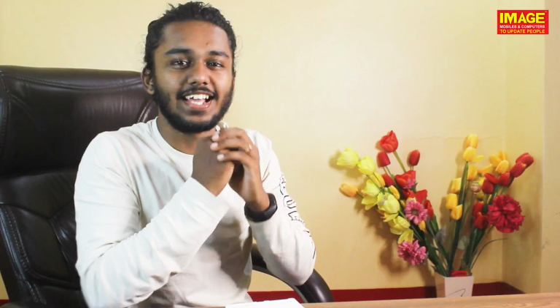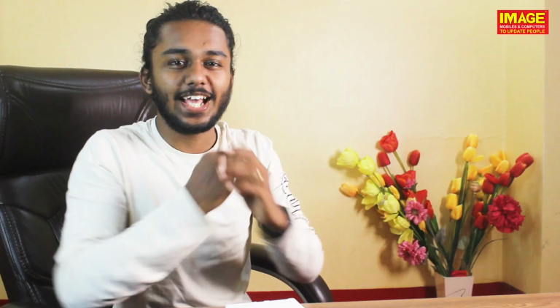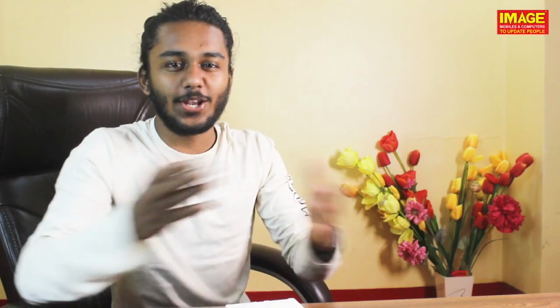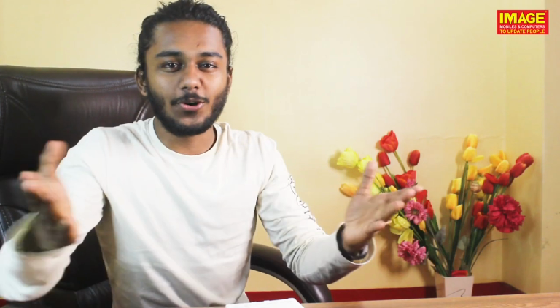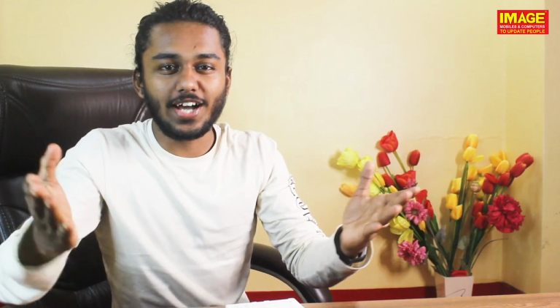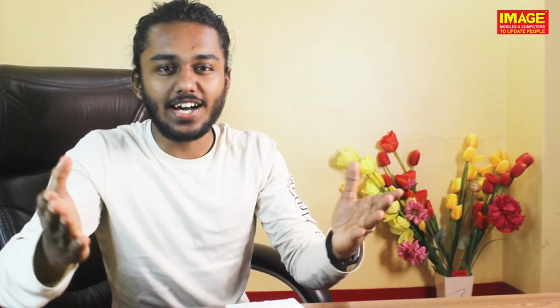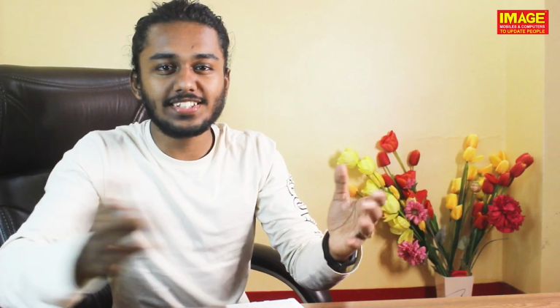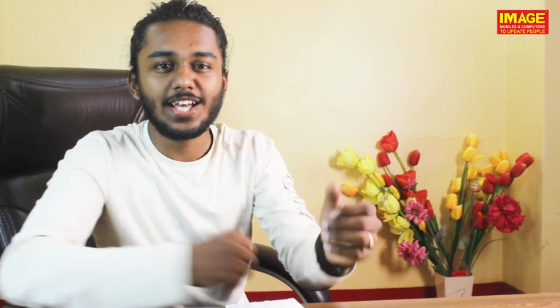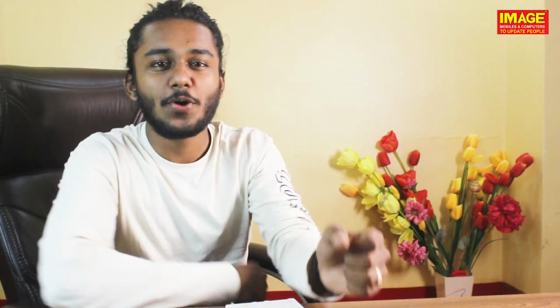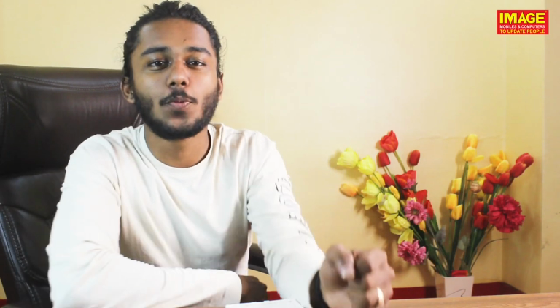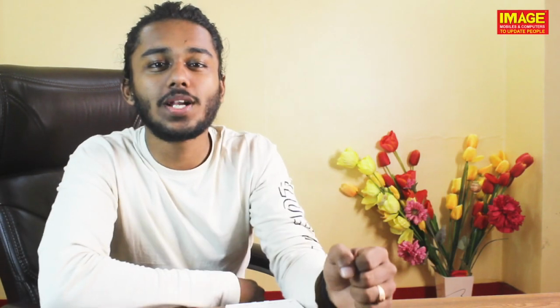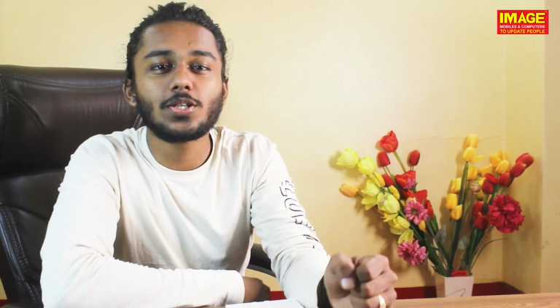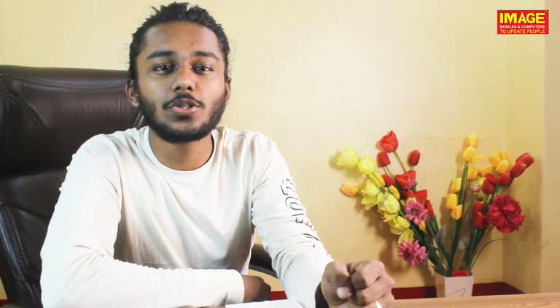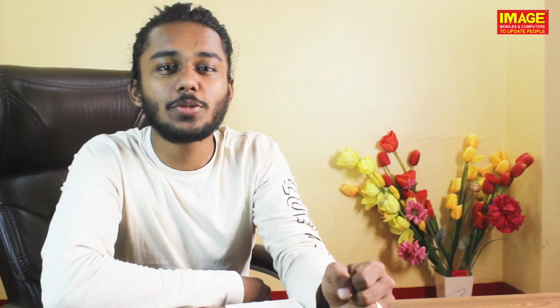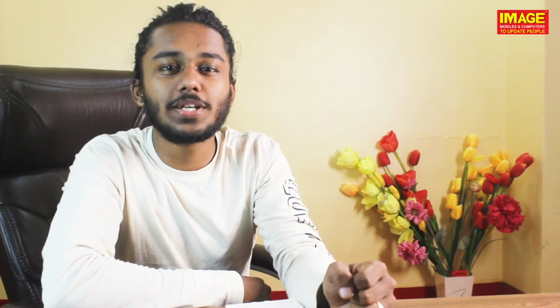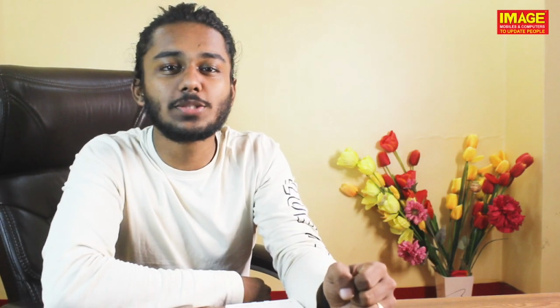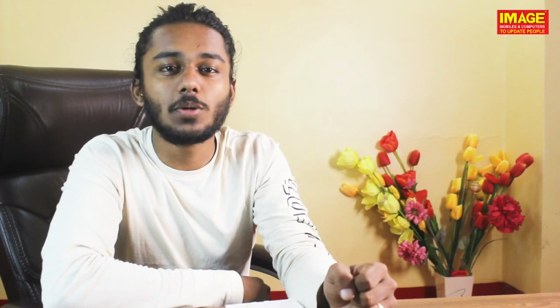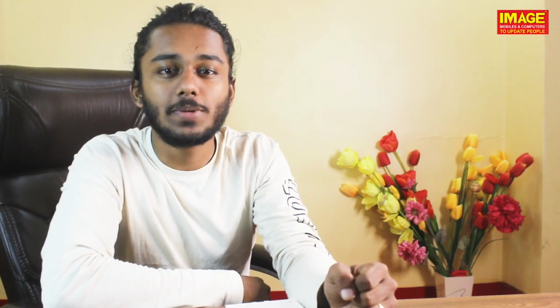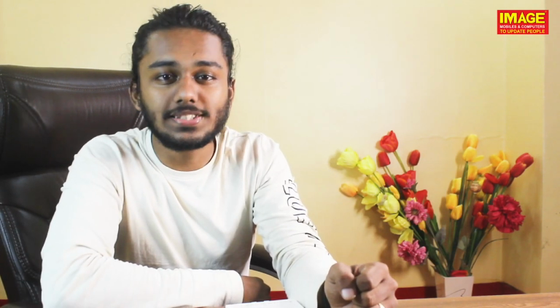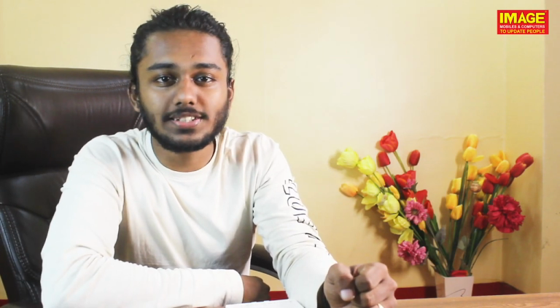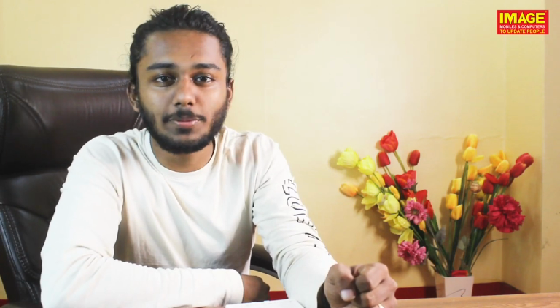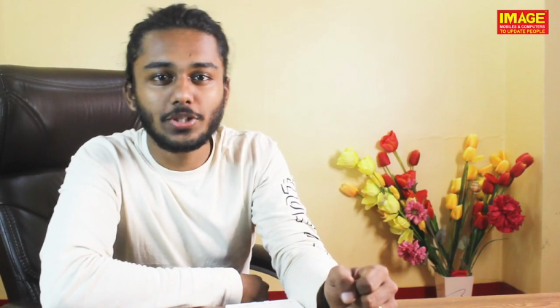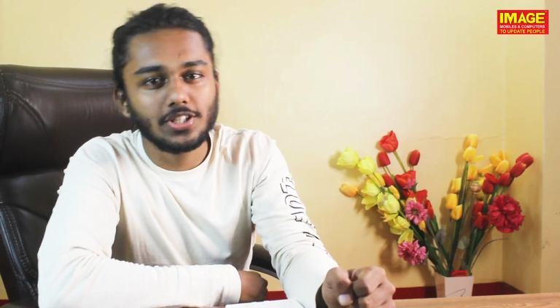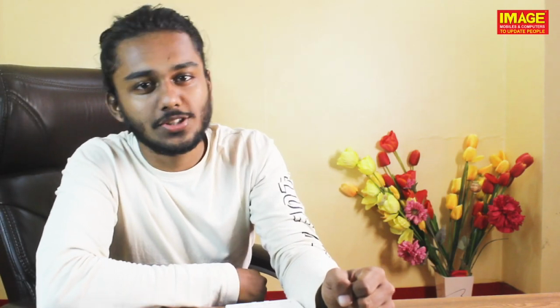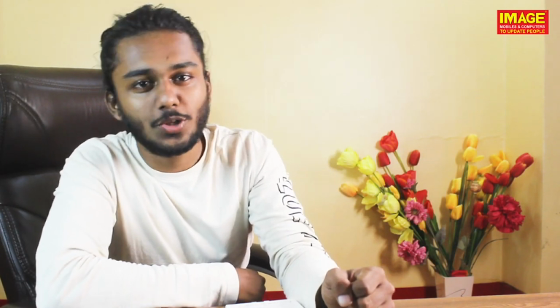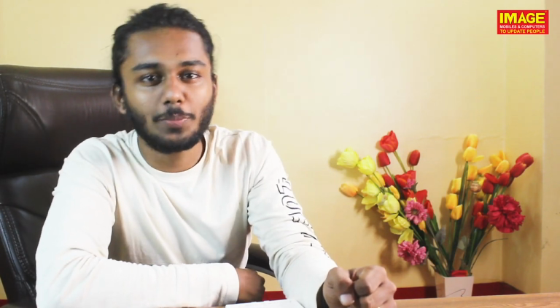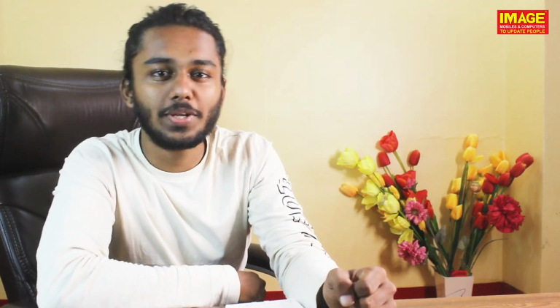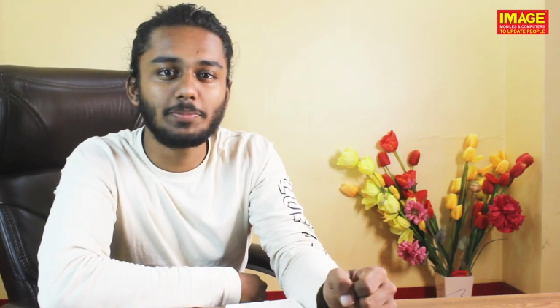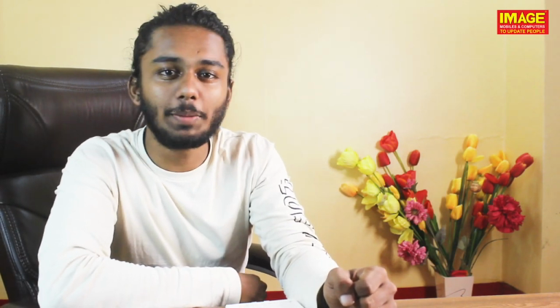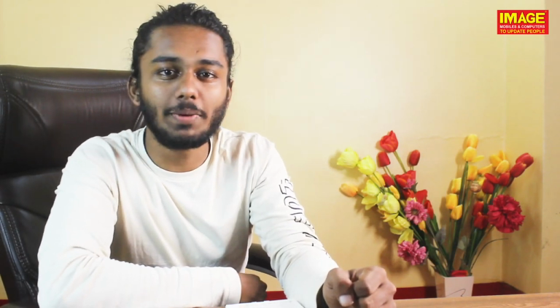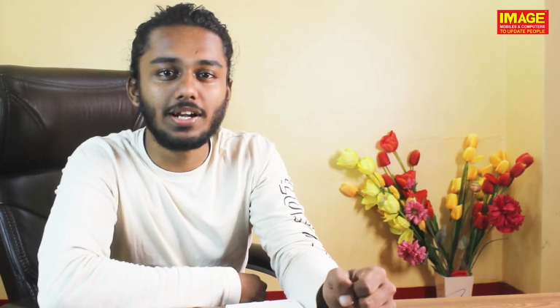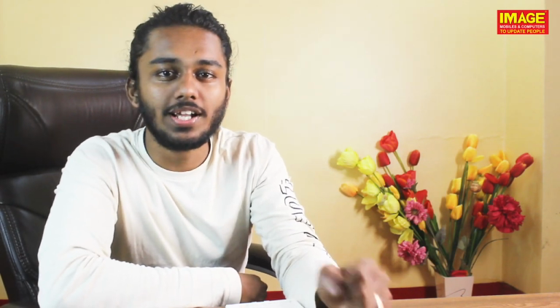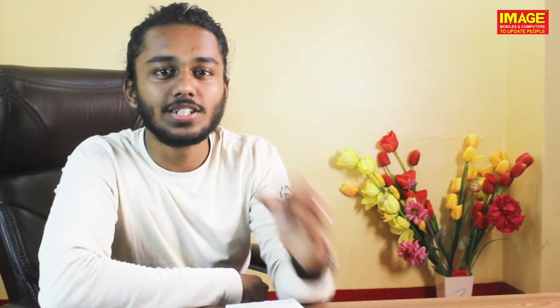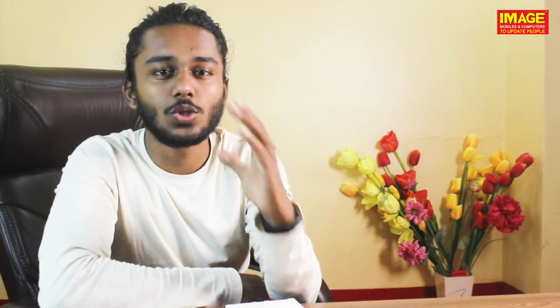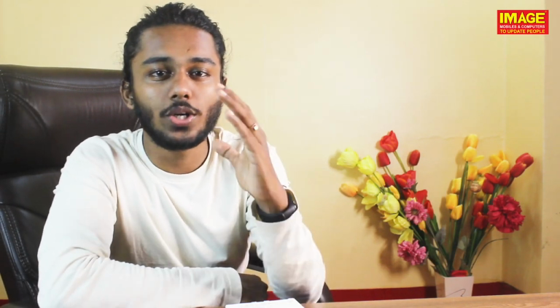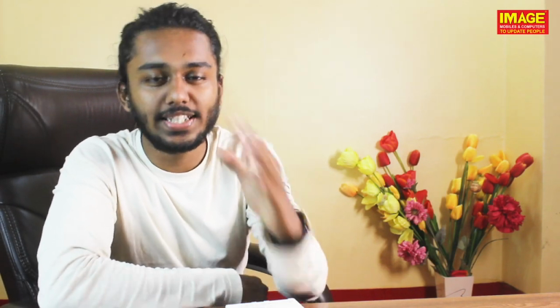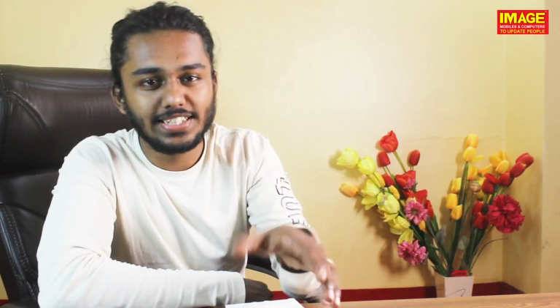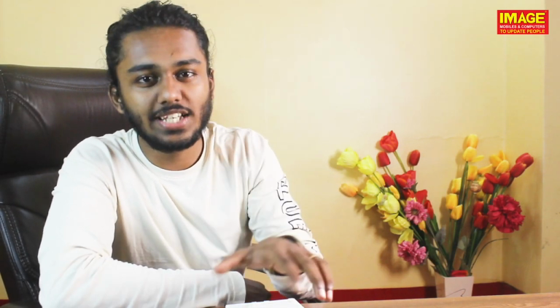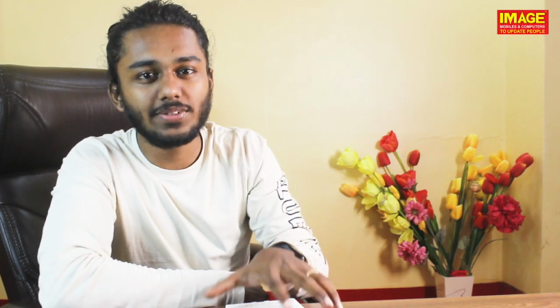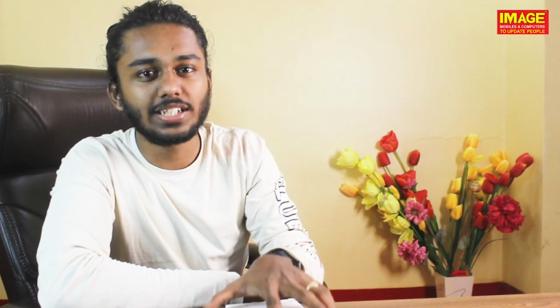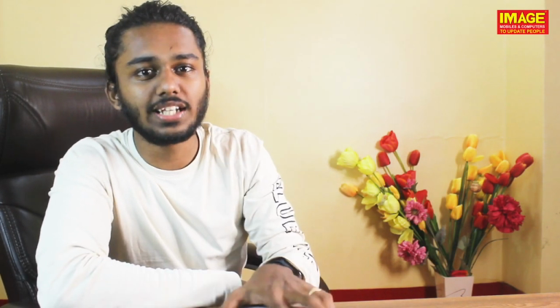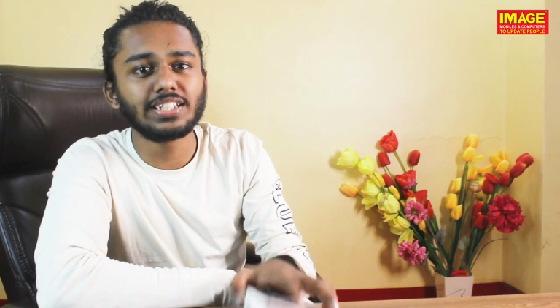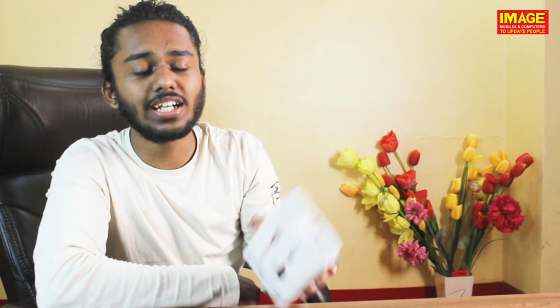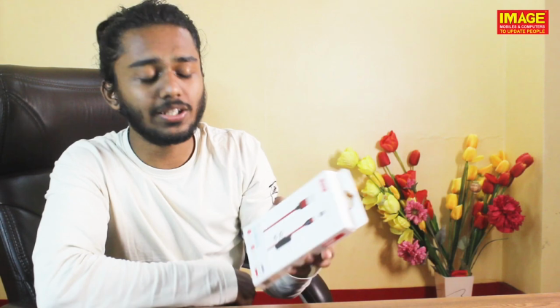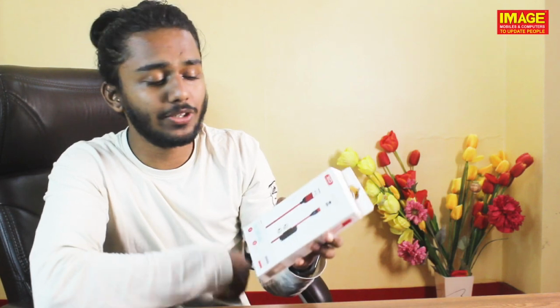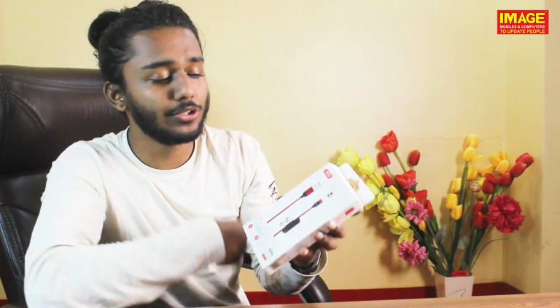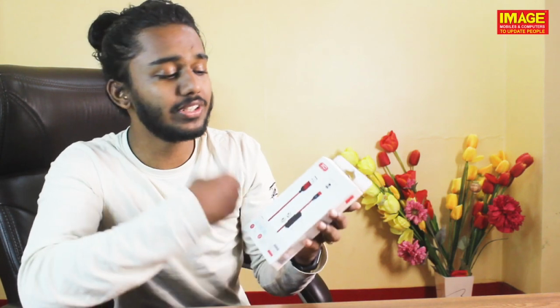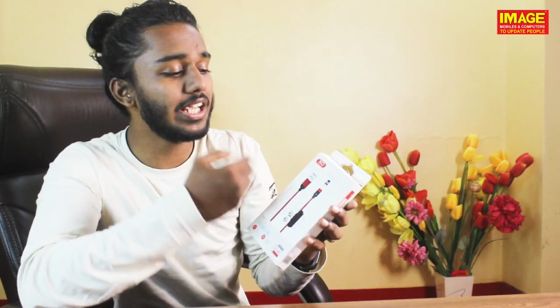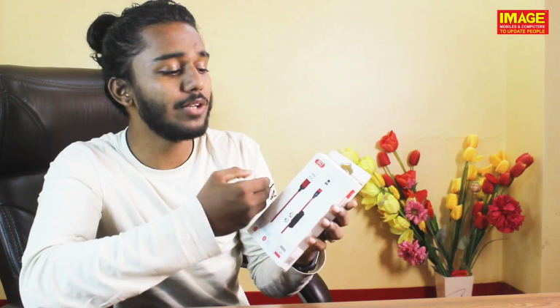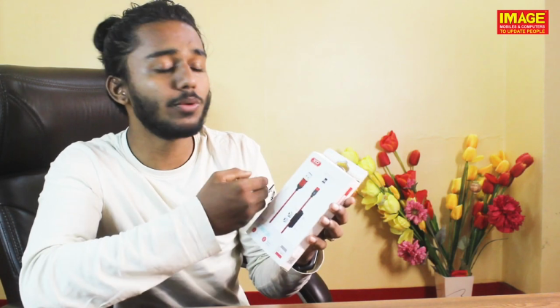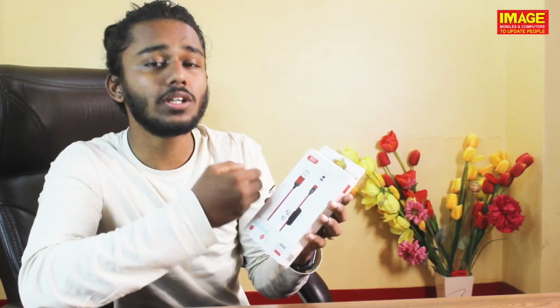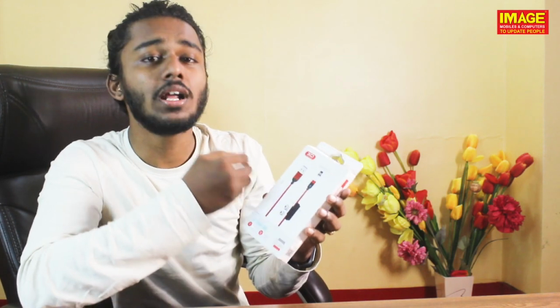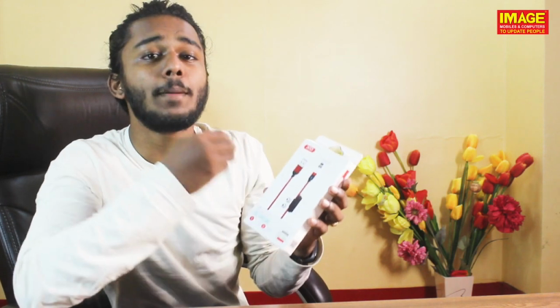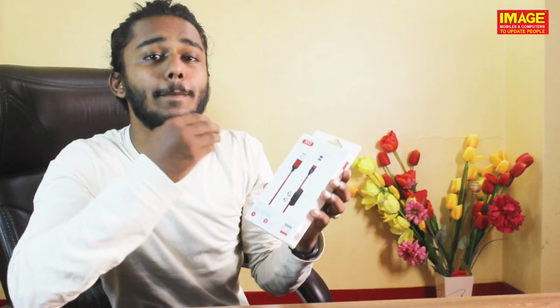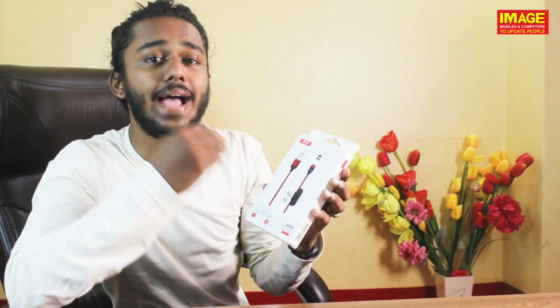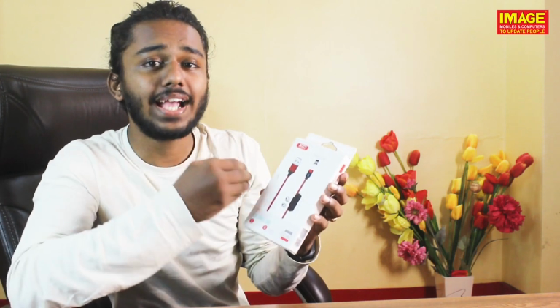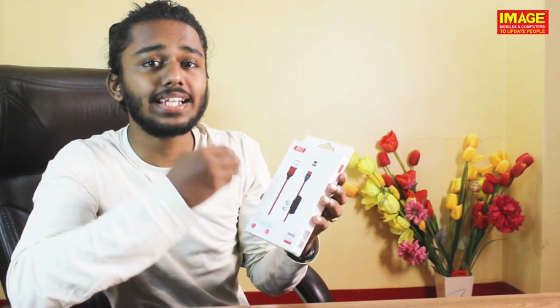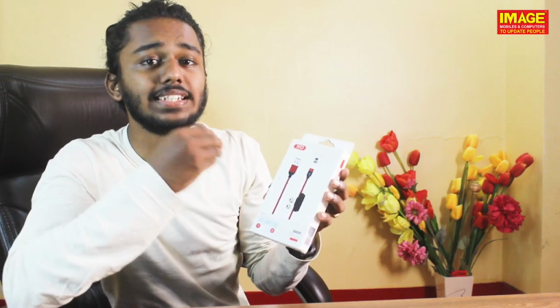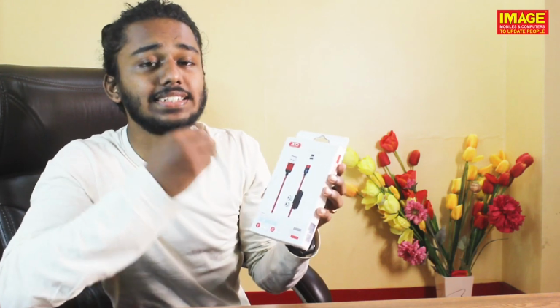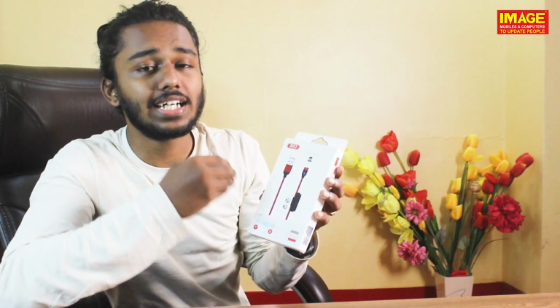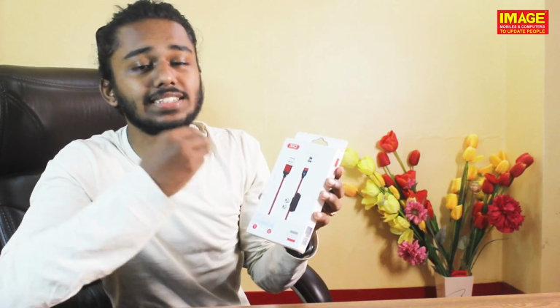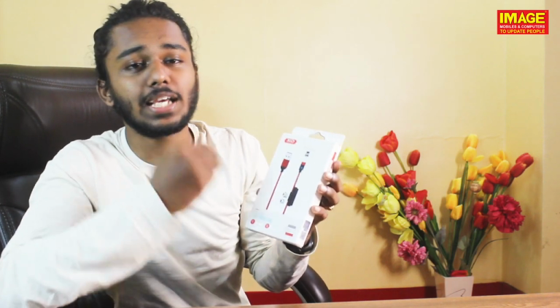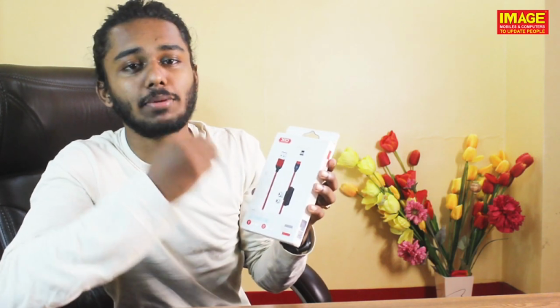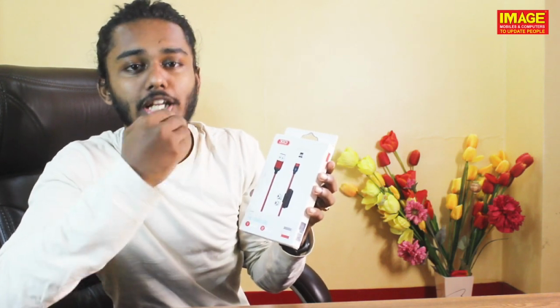Hello guys! Welcome to Image Mobiles and Computers update people. Today we are going to introduce a 3-in-1 magnetic charge cable.